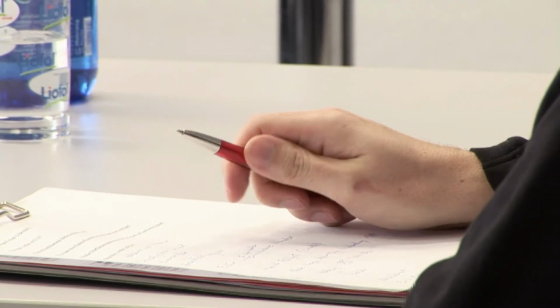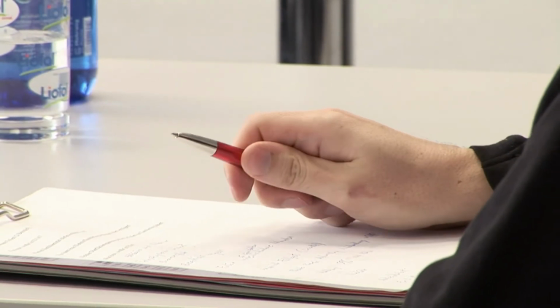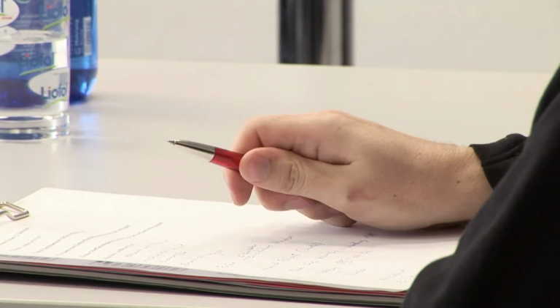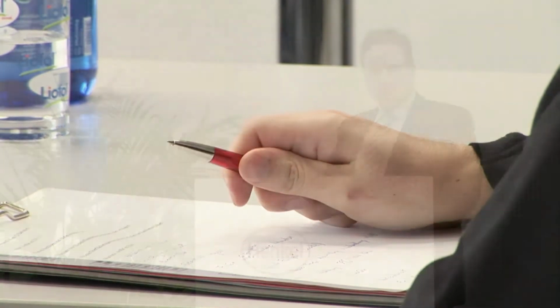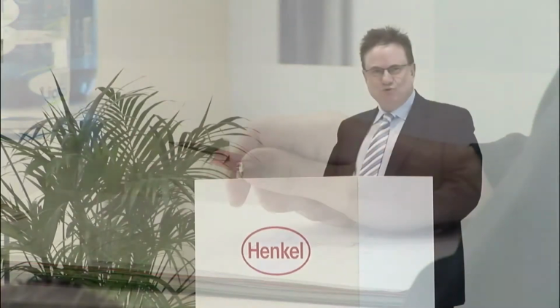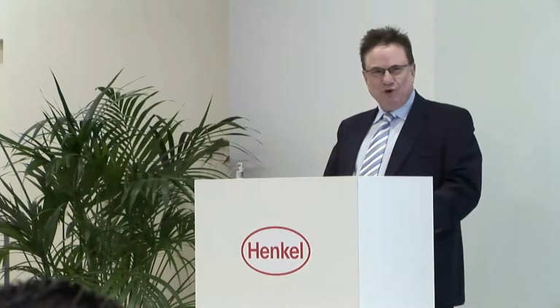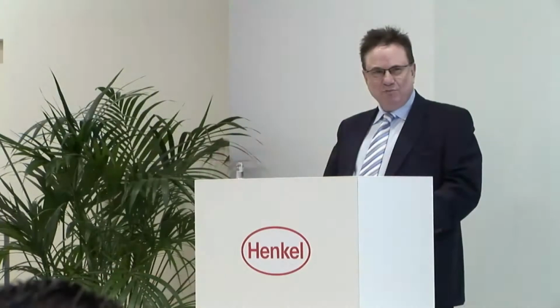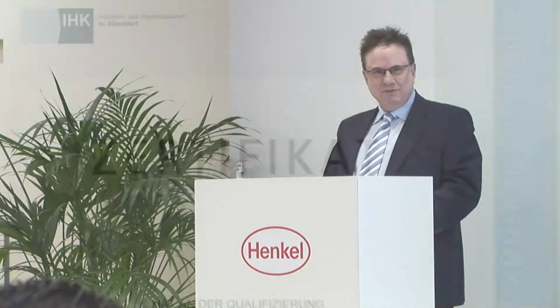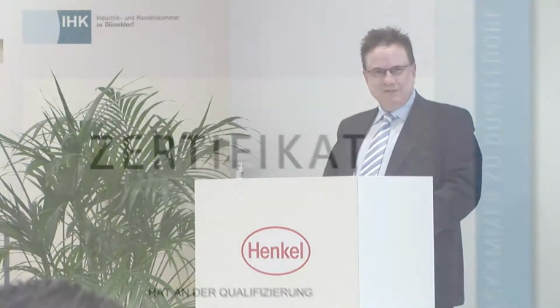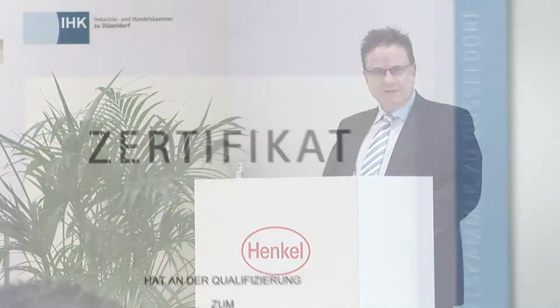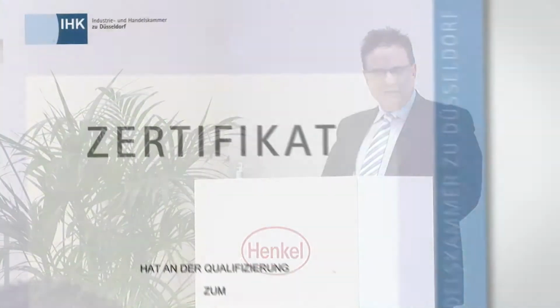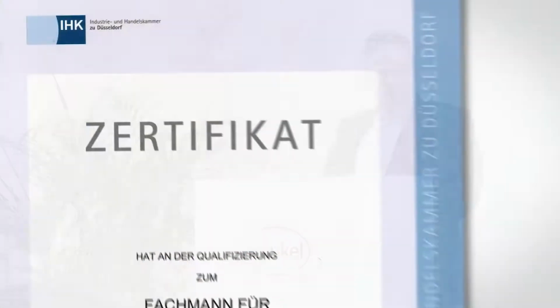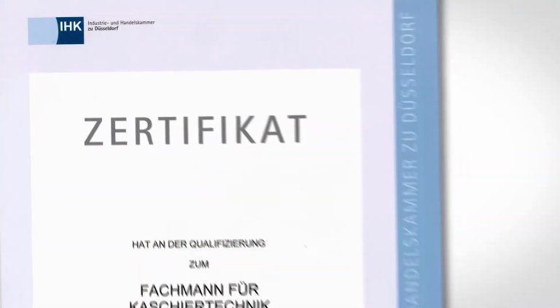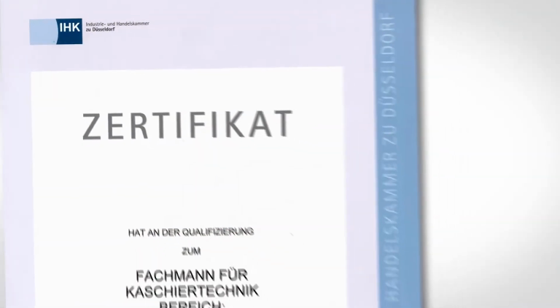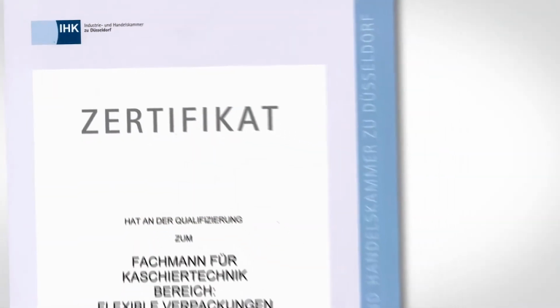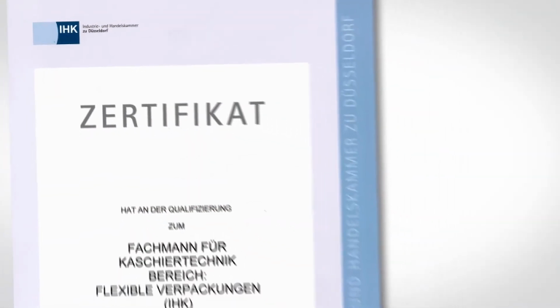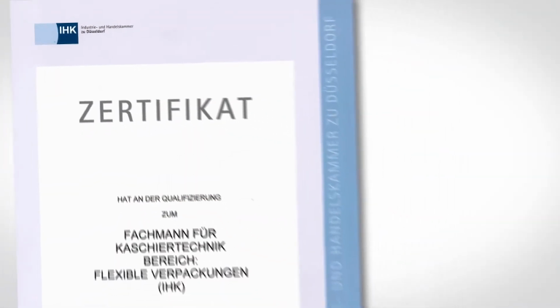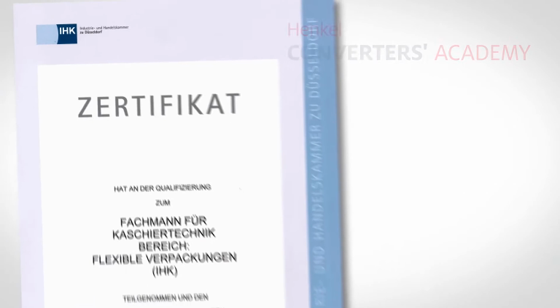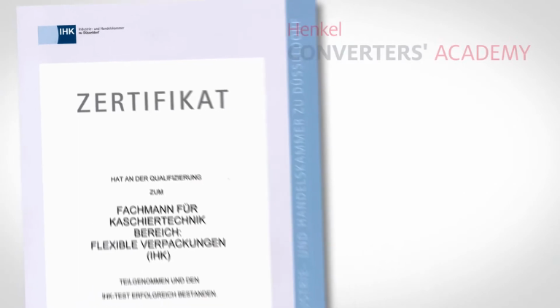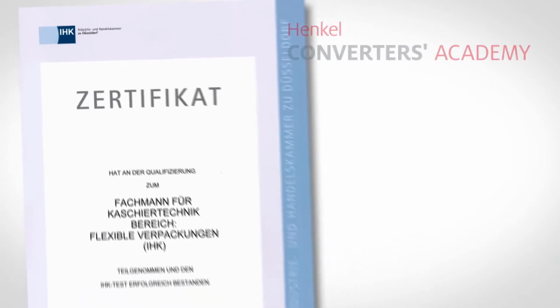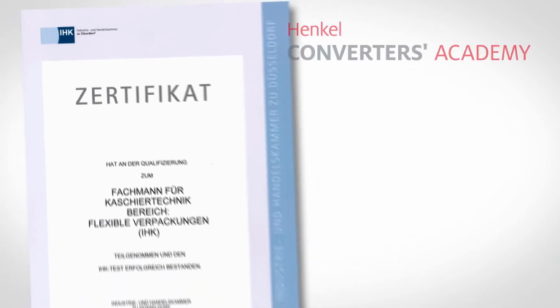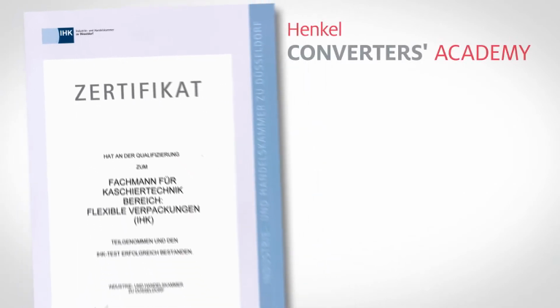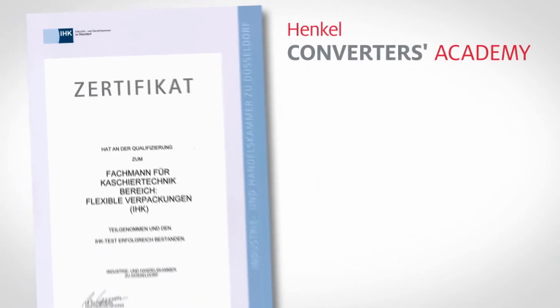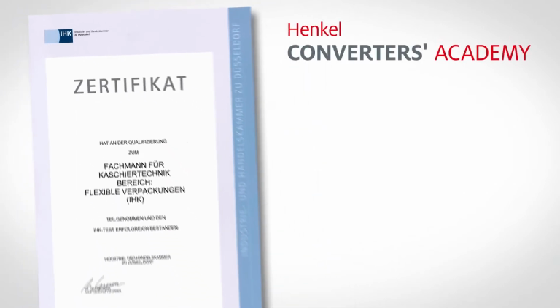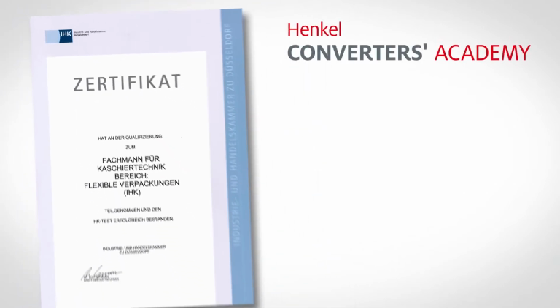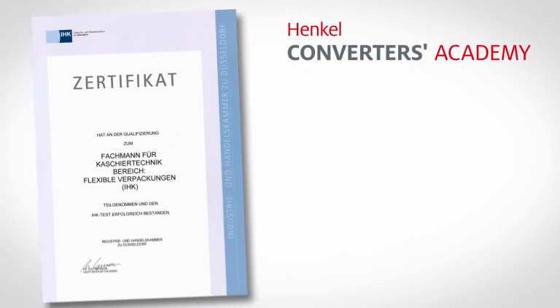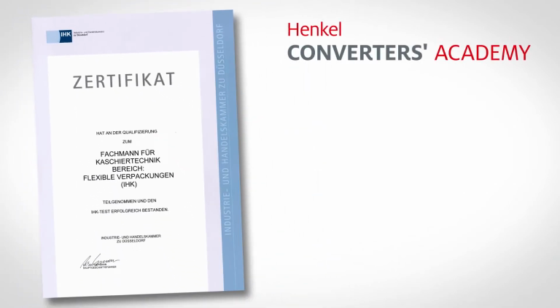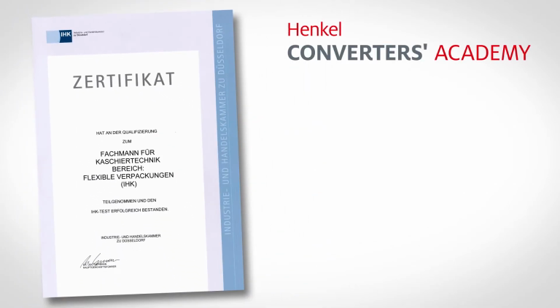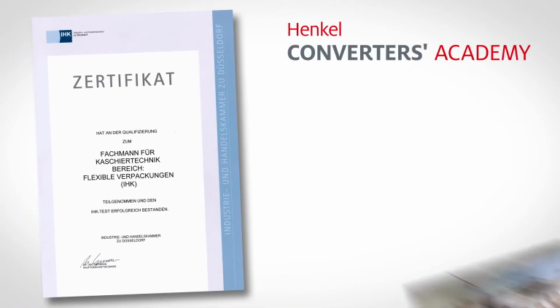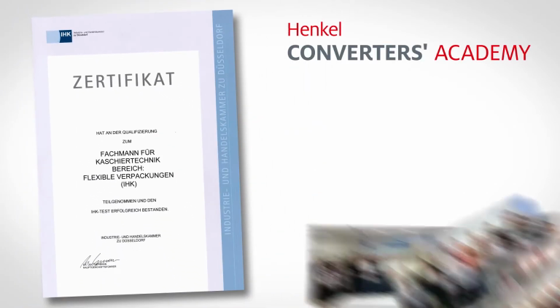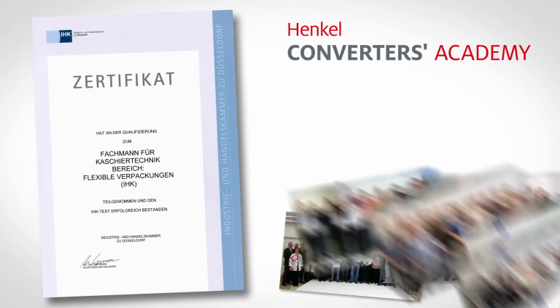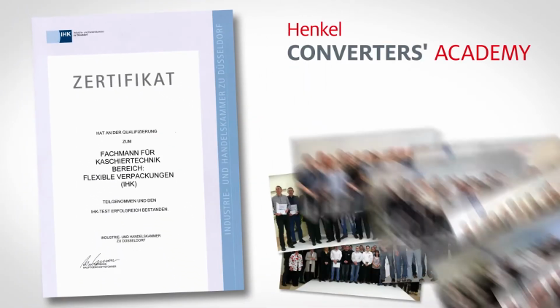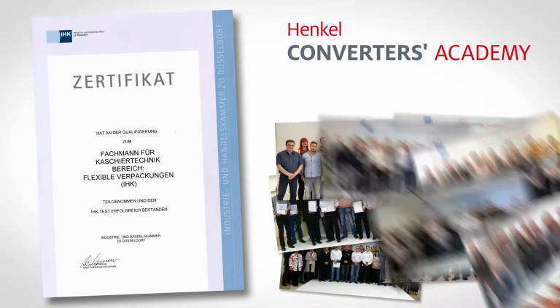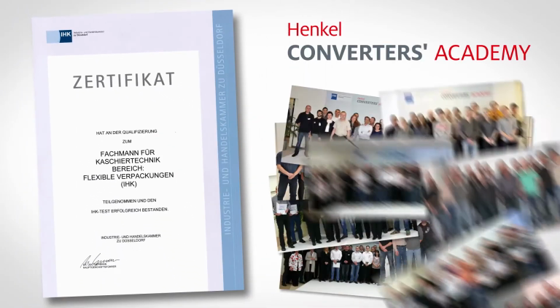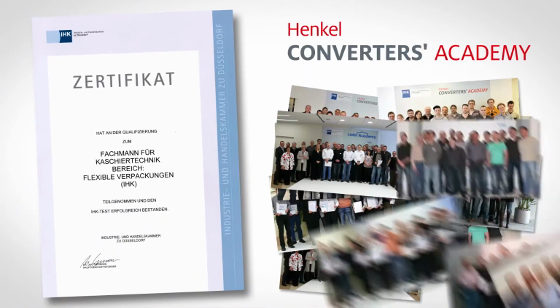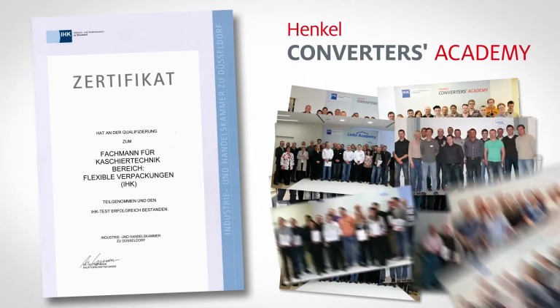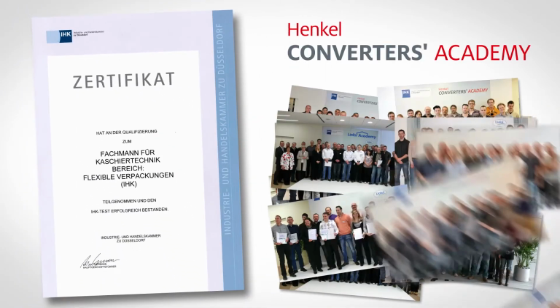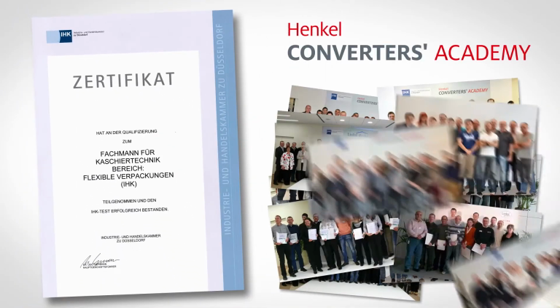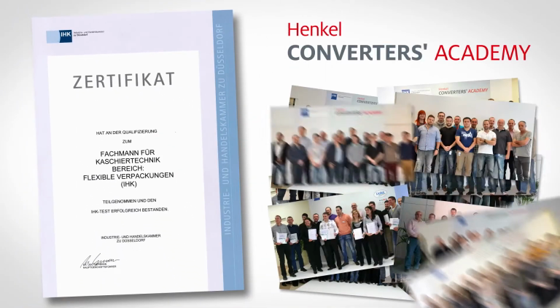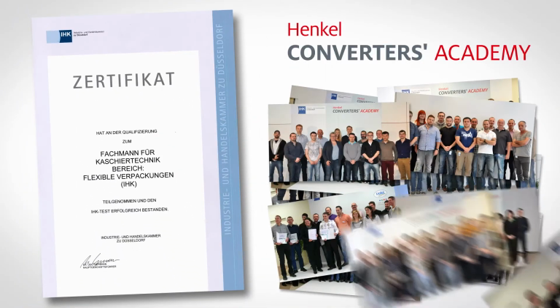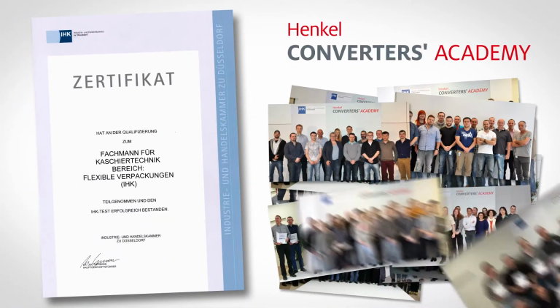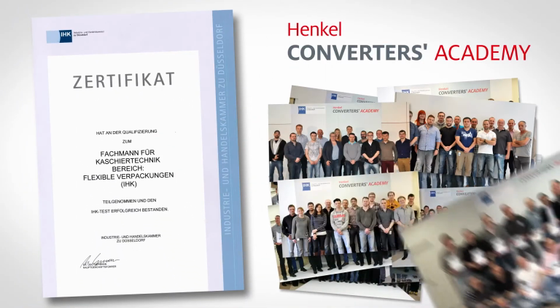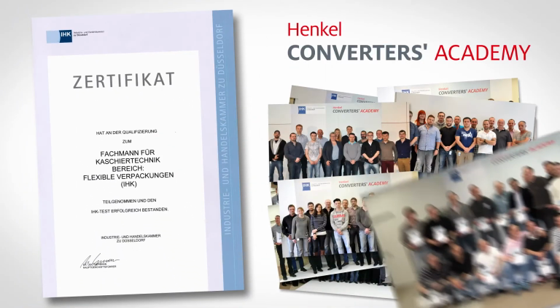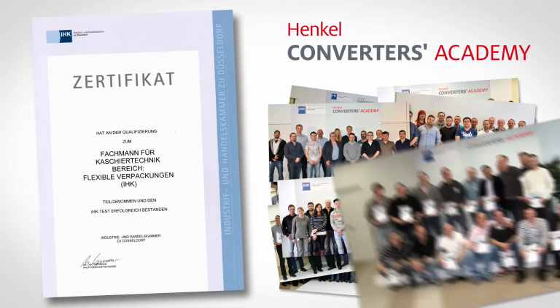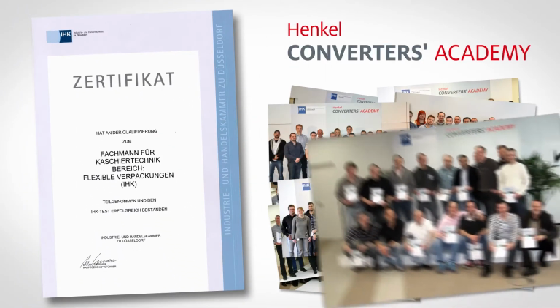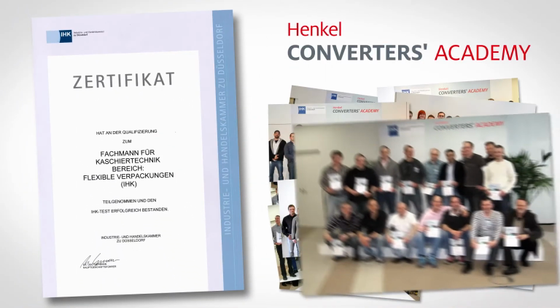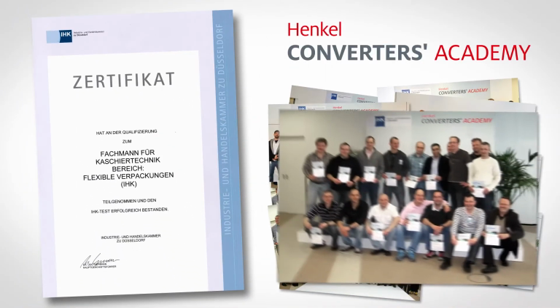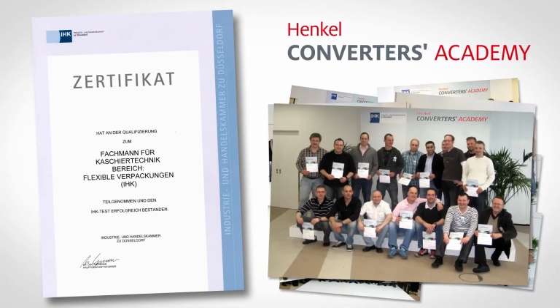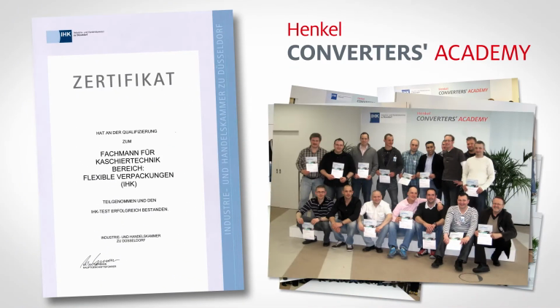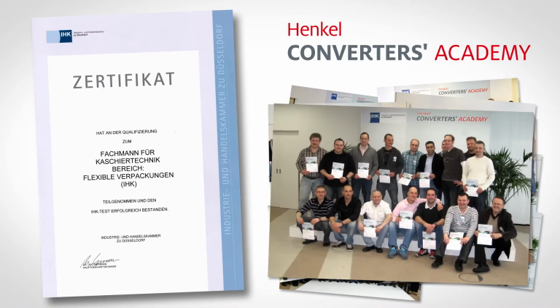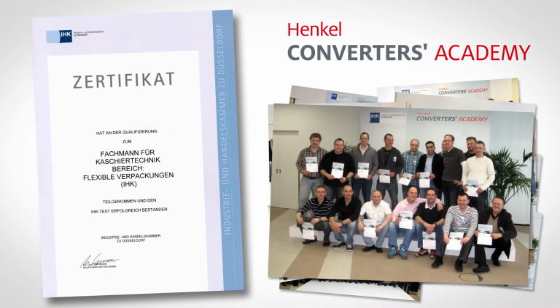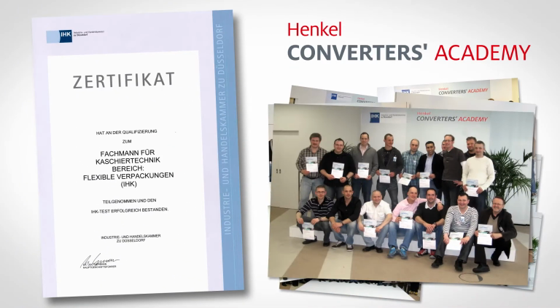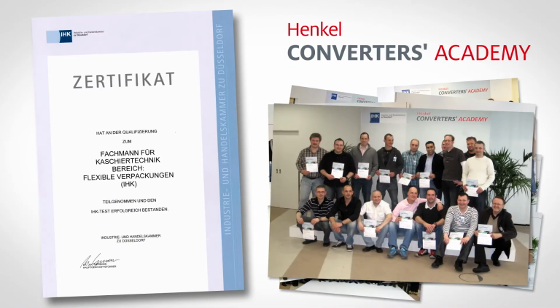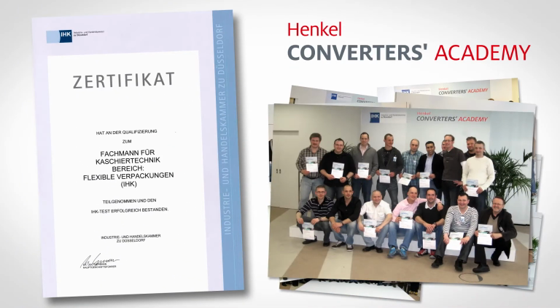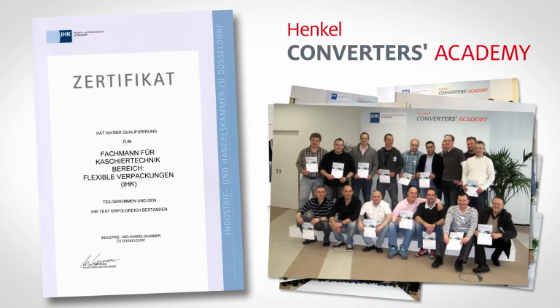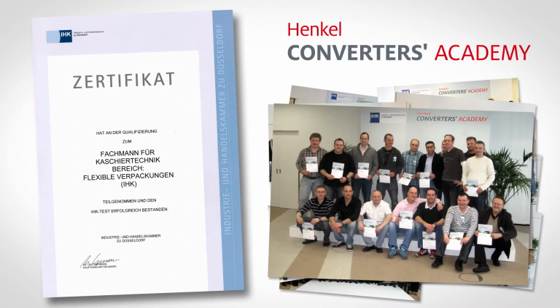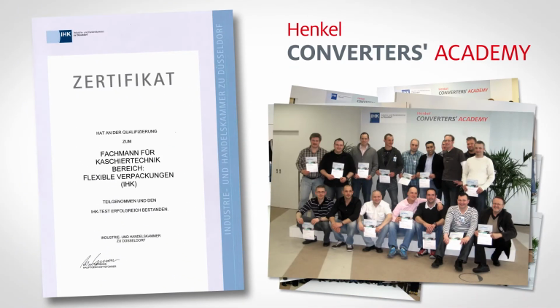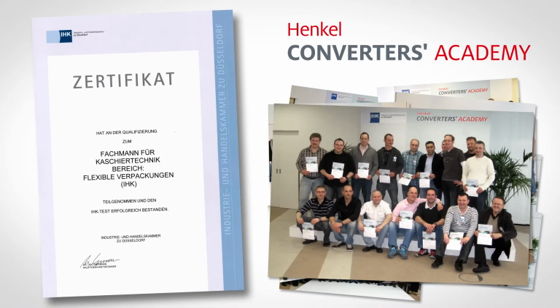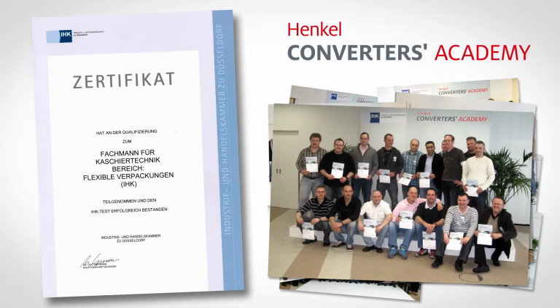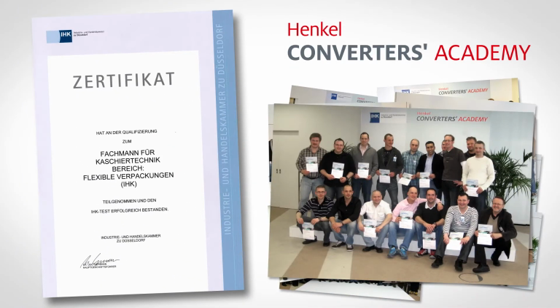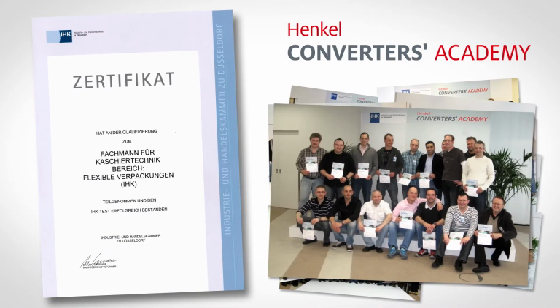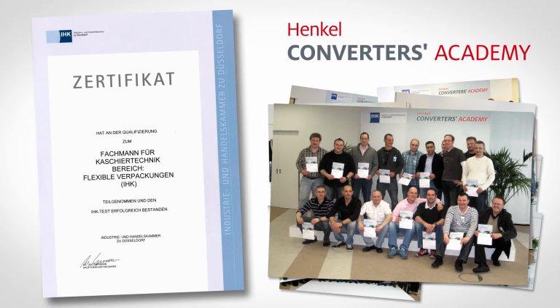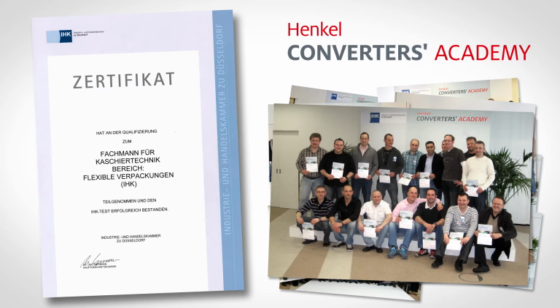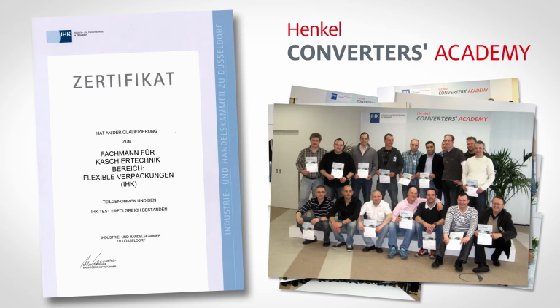After passing the test, you will be qualified as a specialist in lamination techniques for flexible packaging.